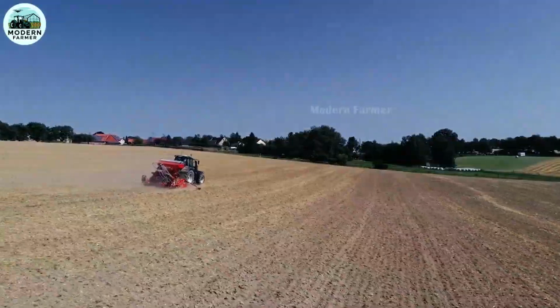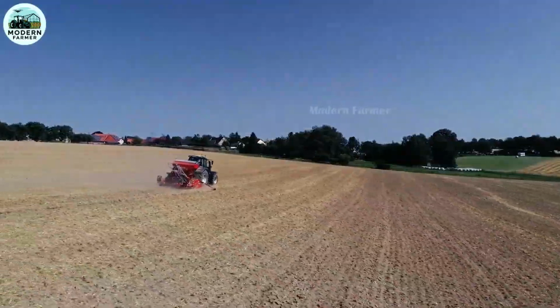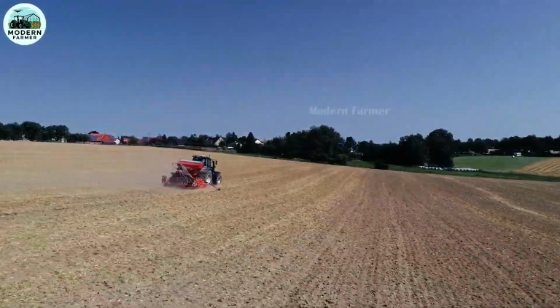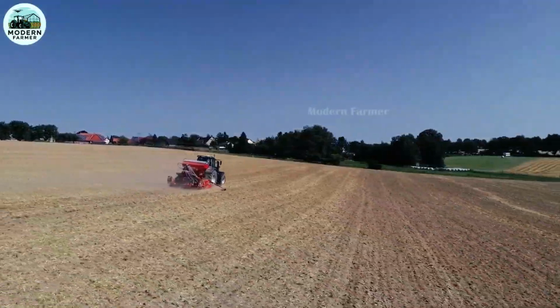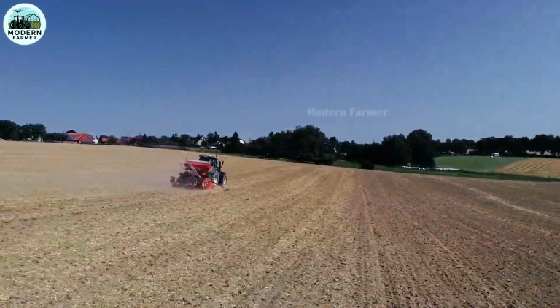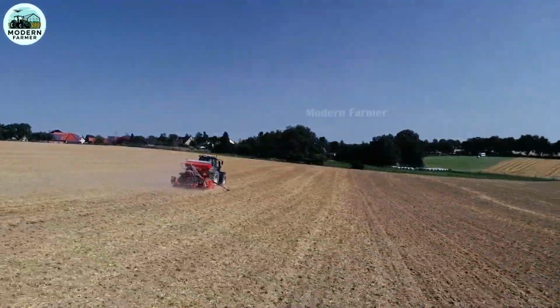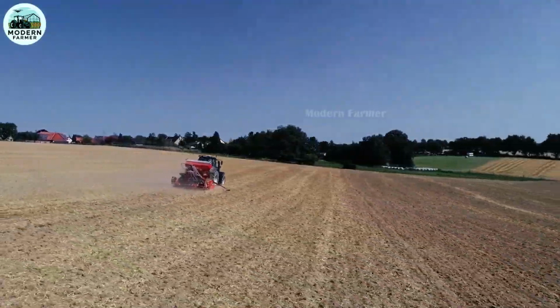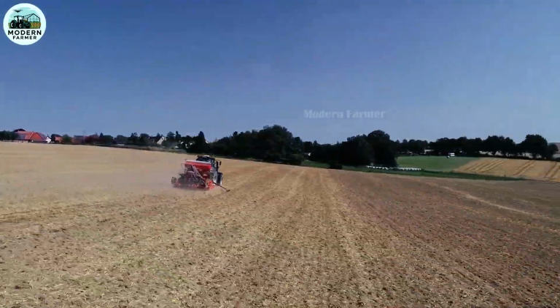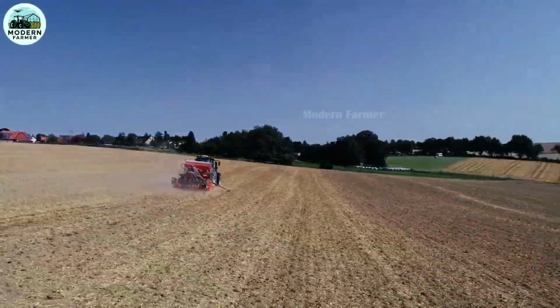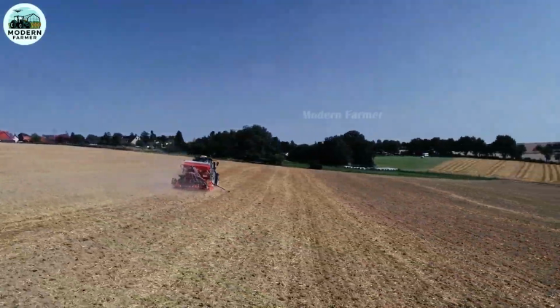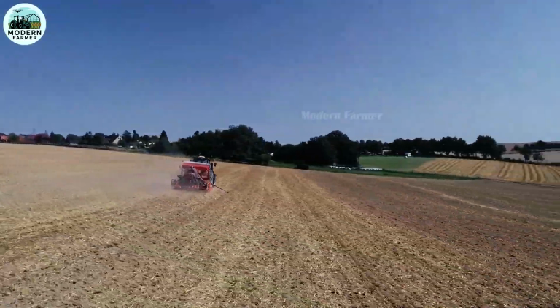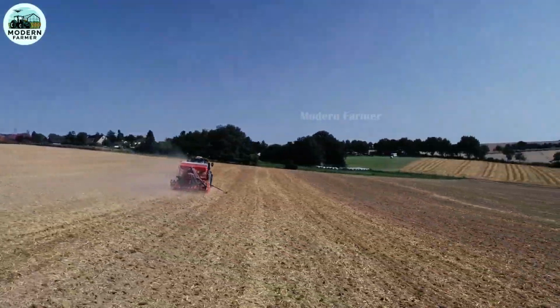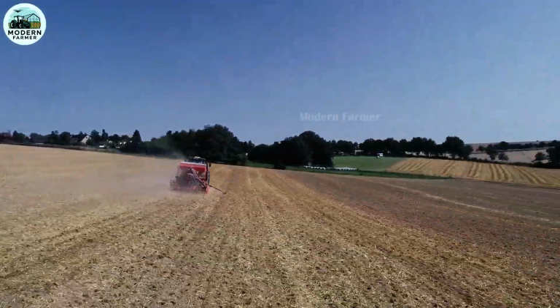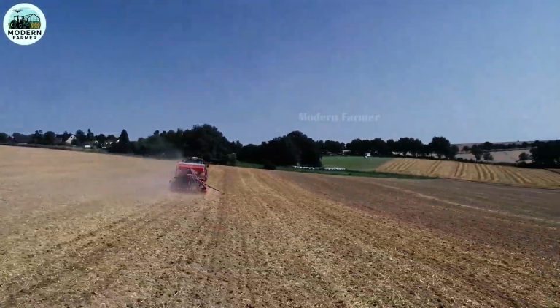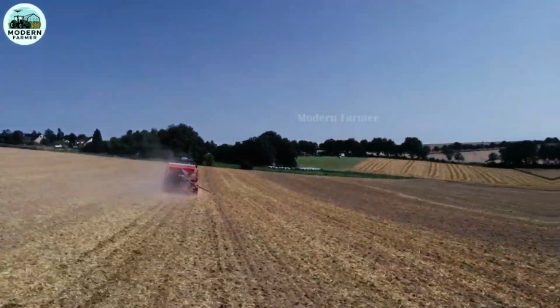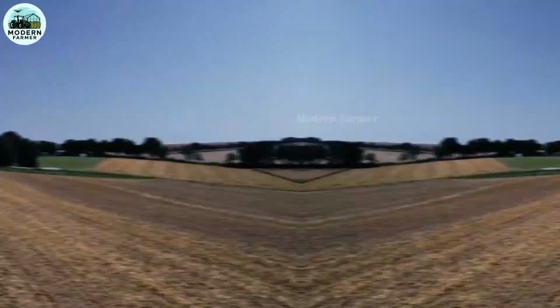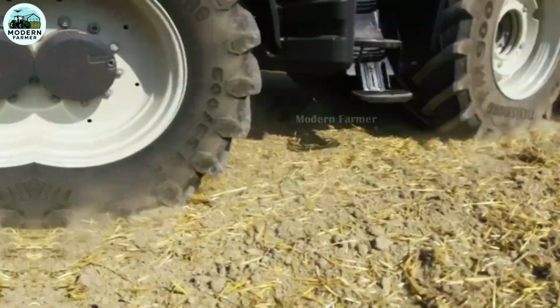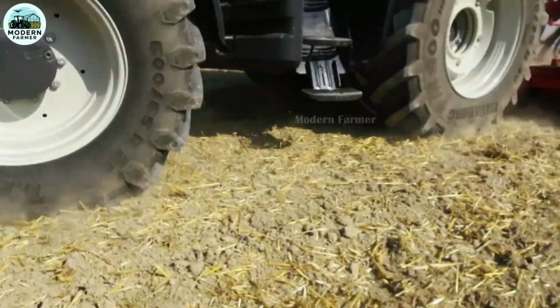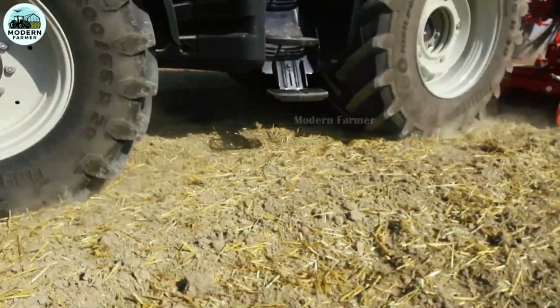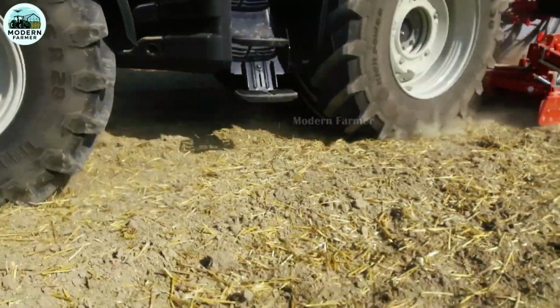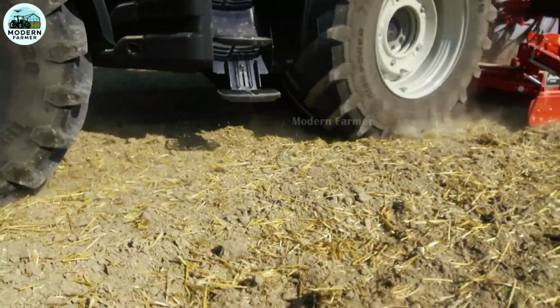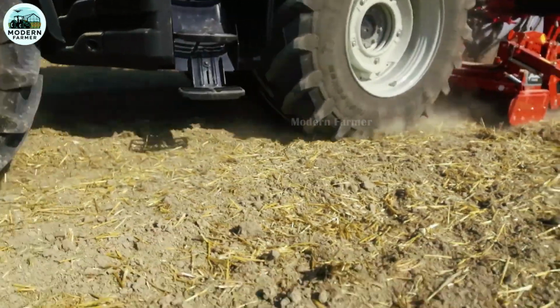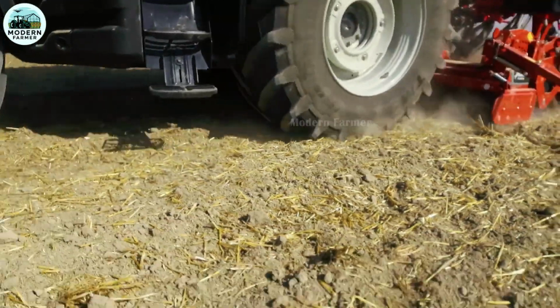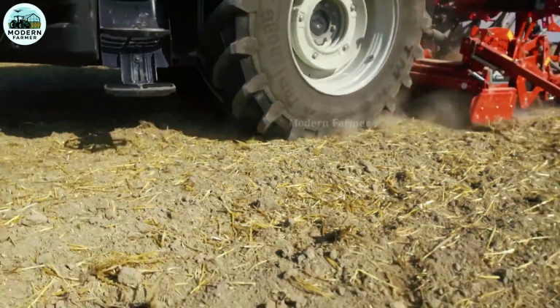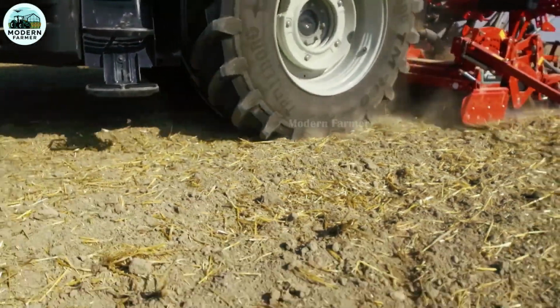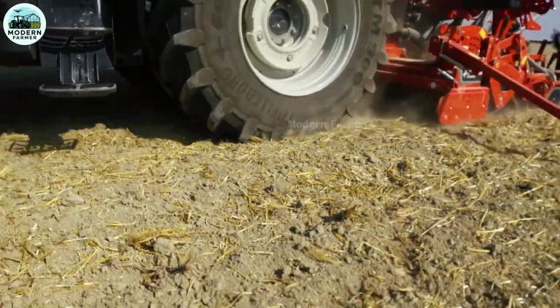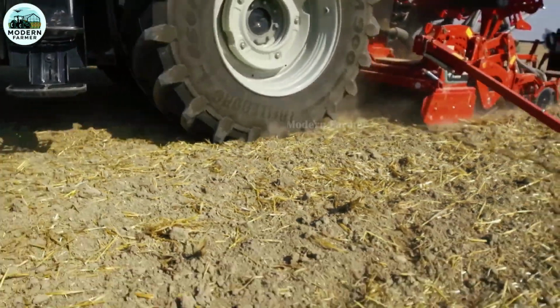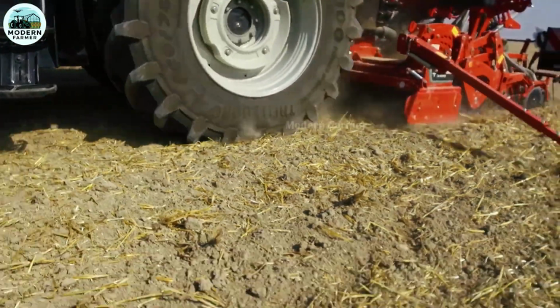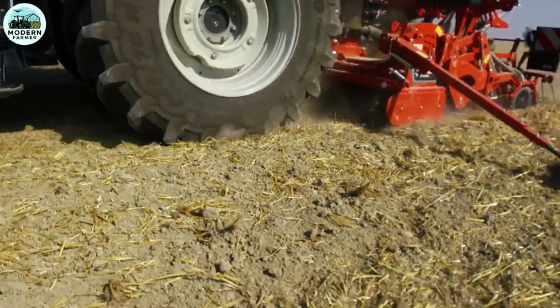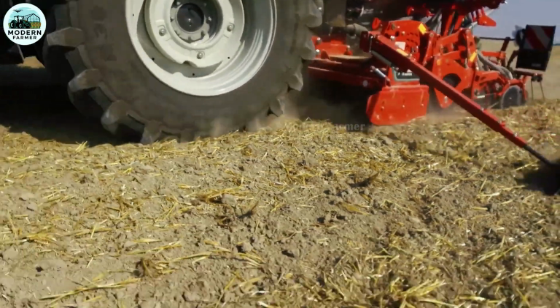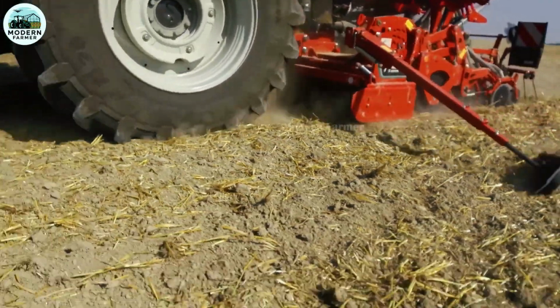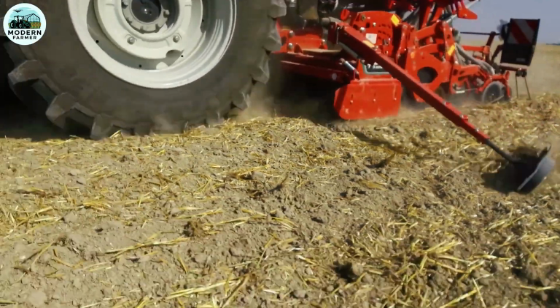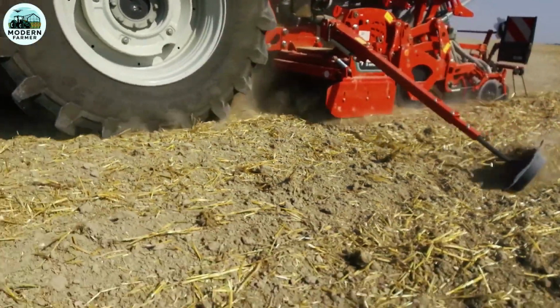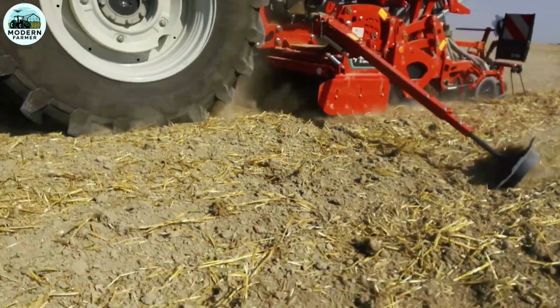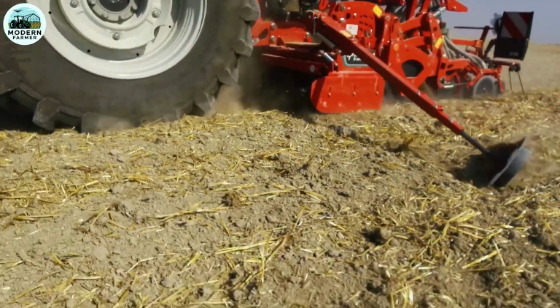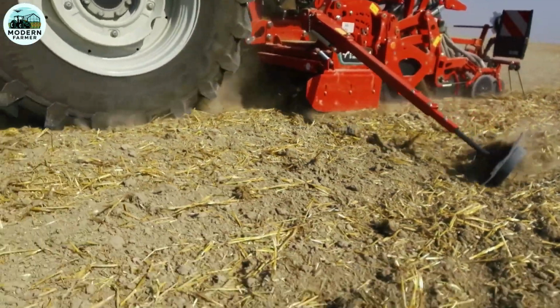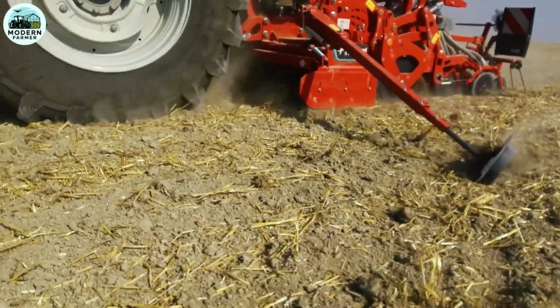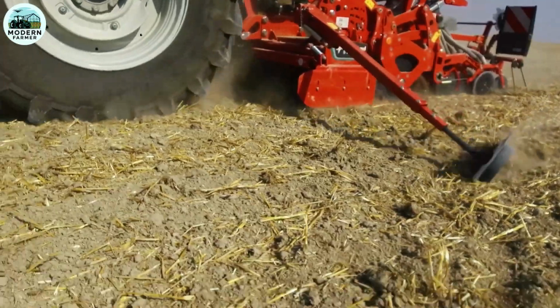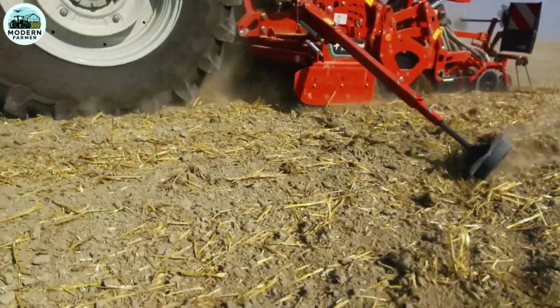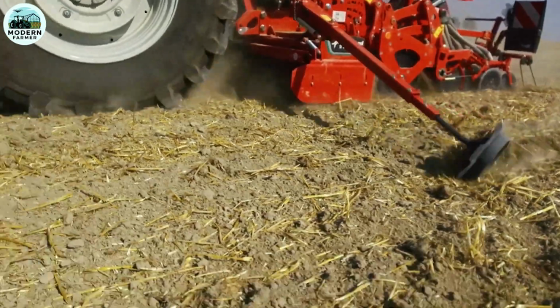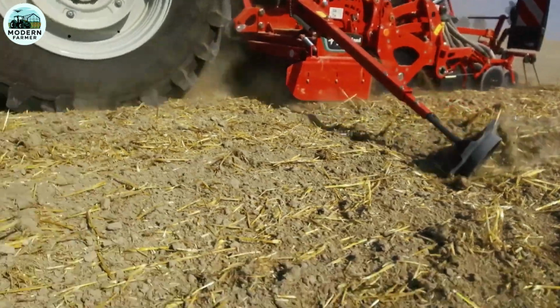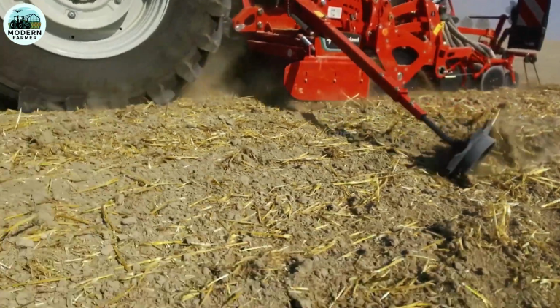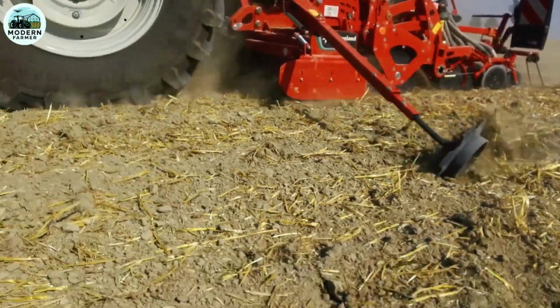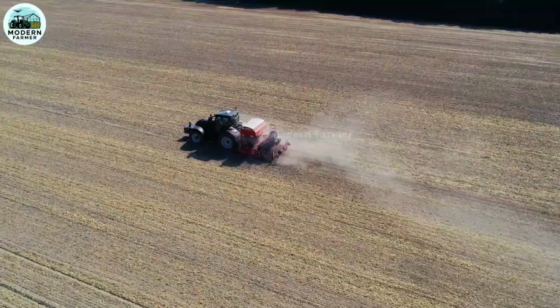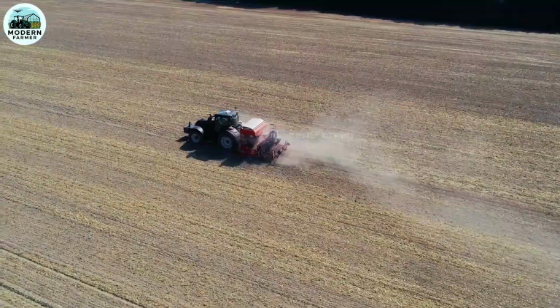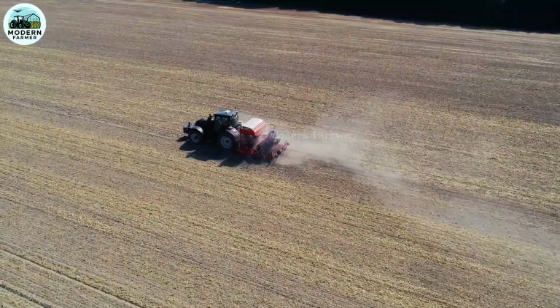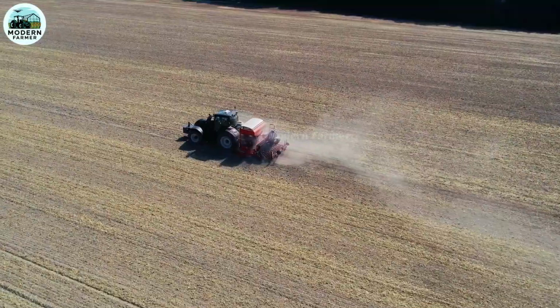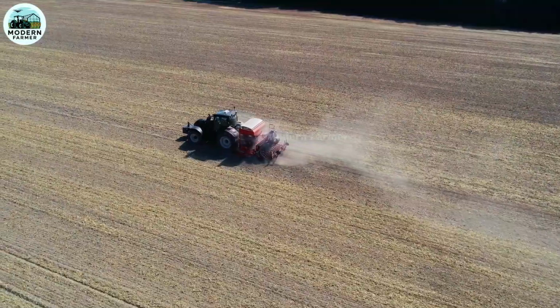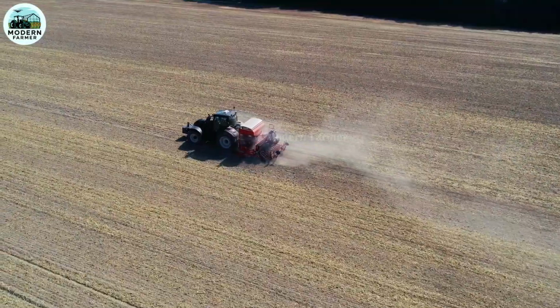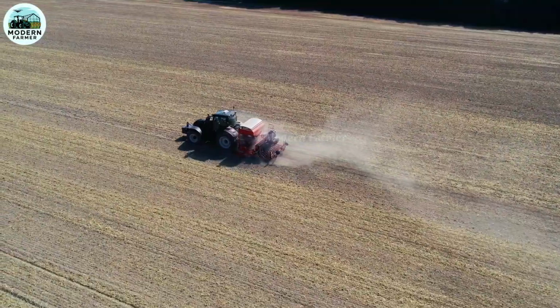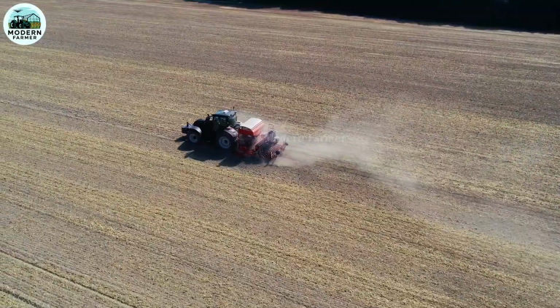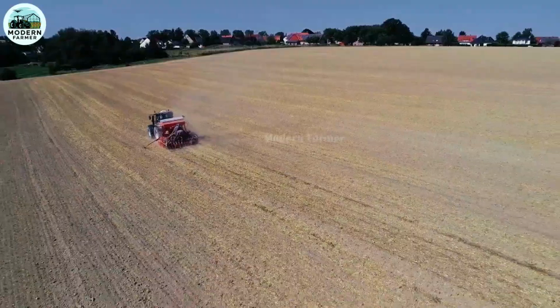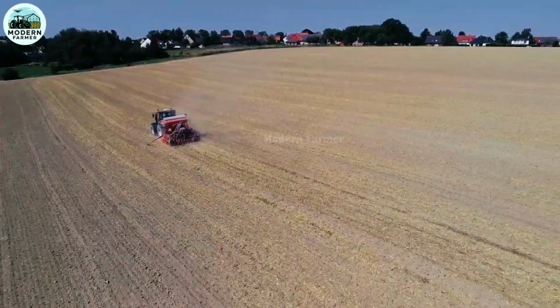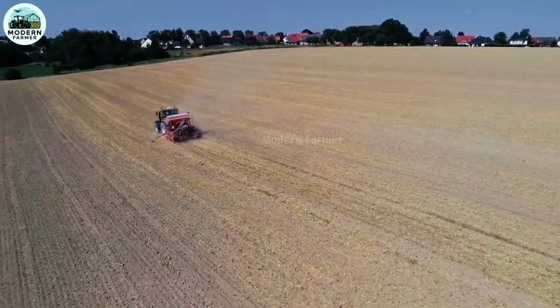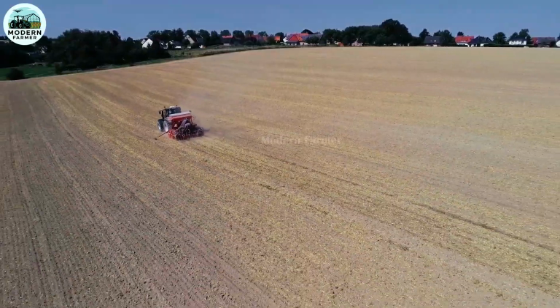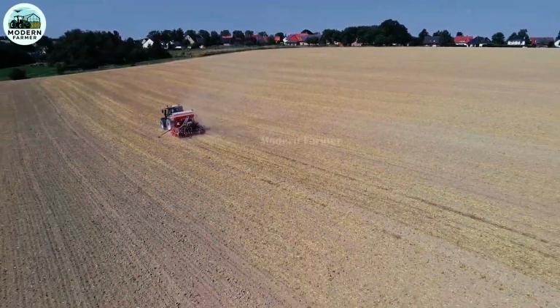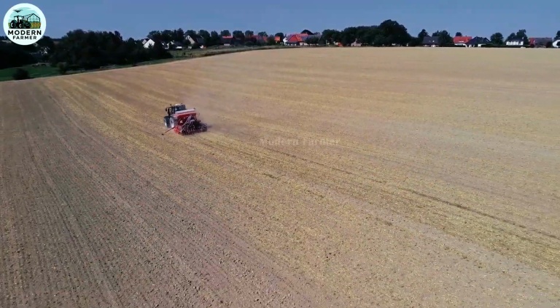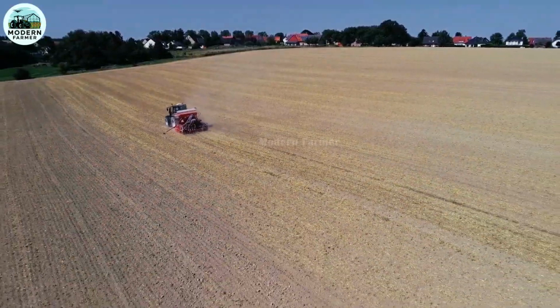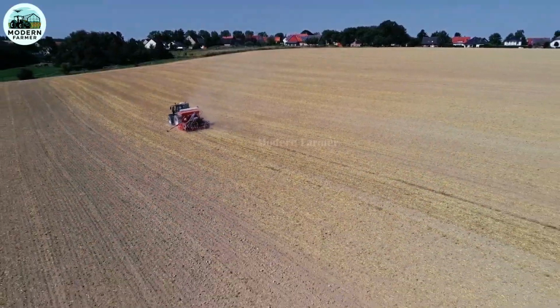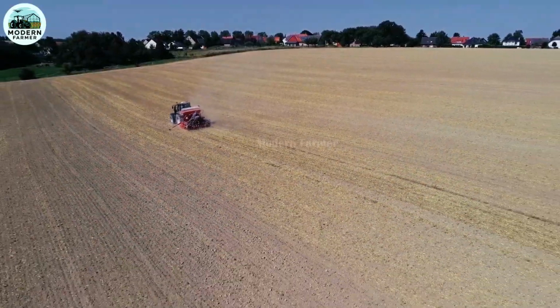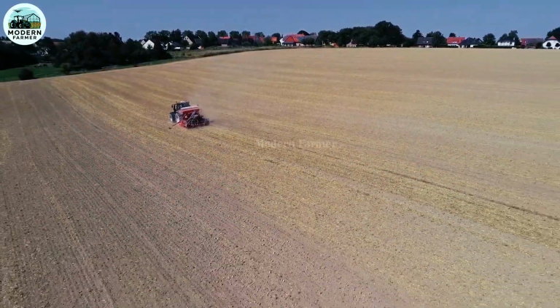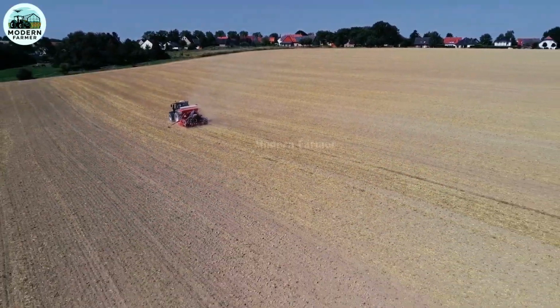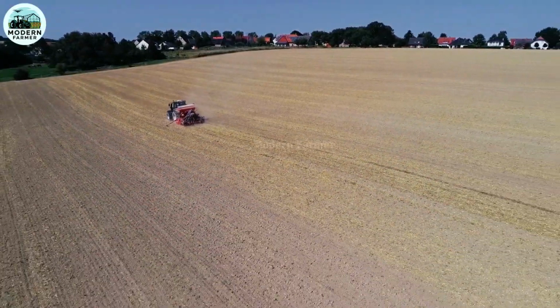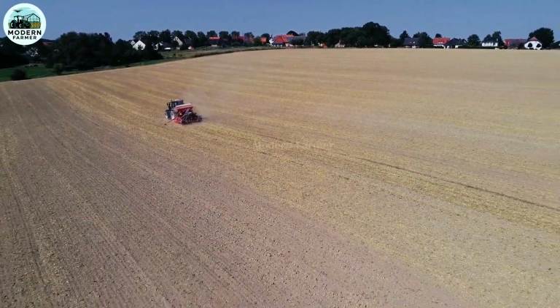This is truly a comprehensive solution, improving work efficiency and bringing a breakthrough to the modern agricultural industry.